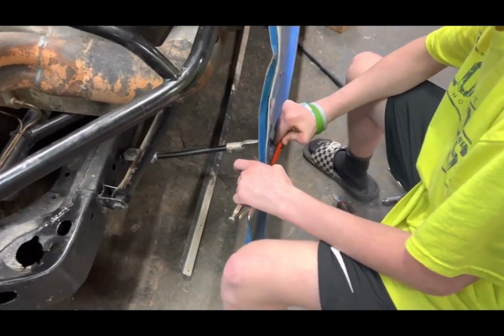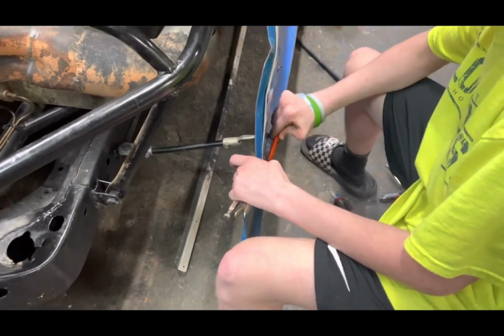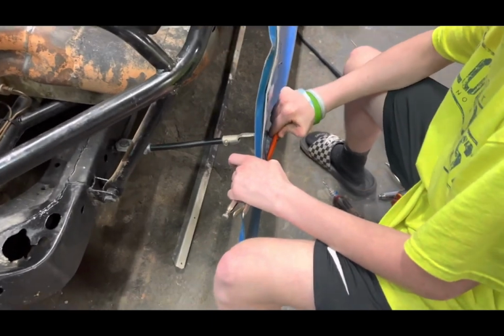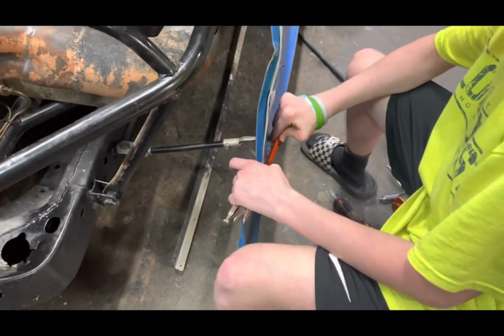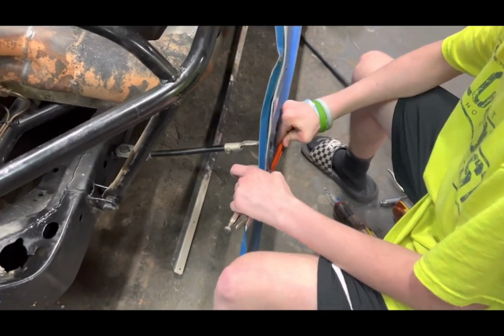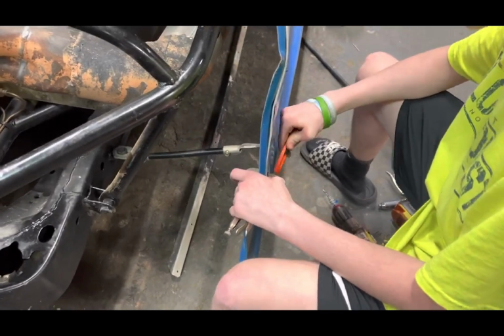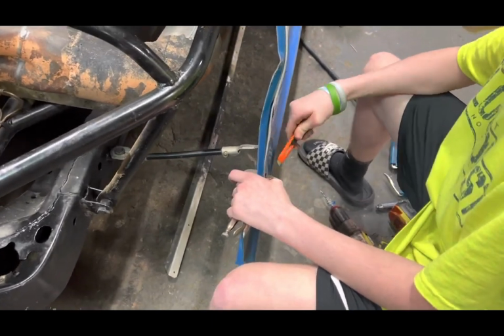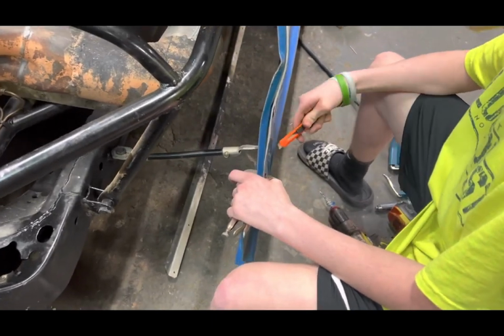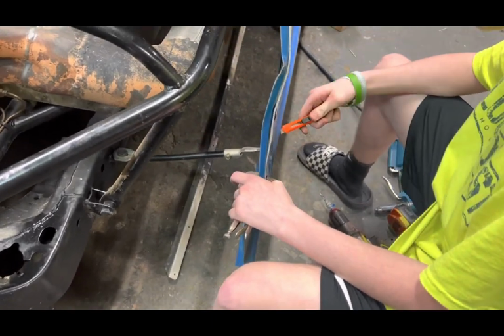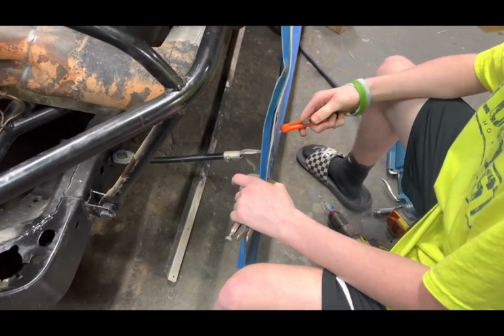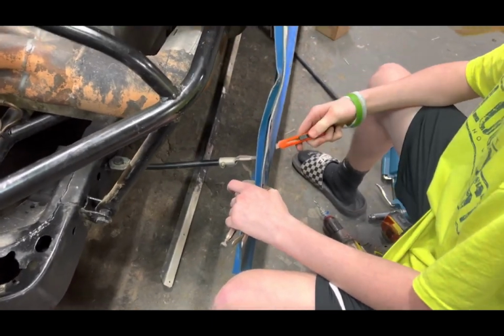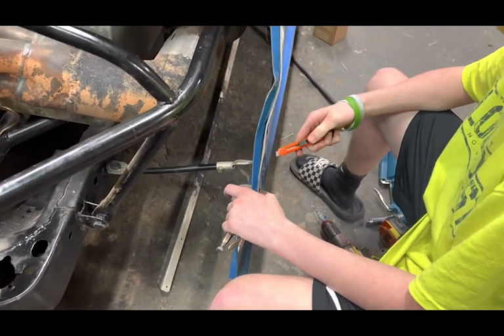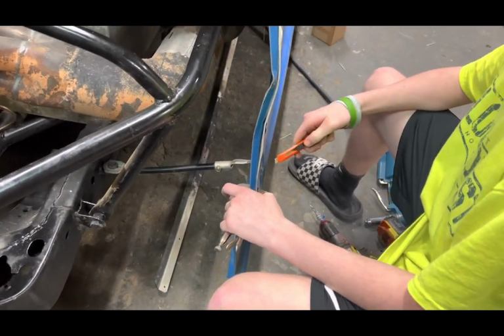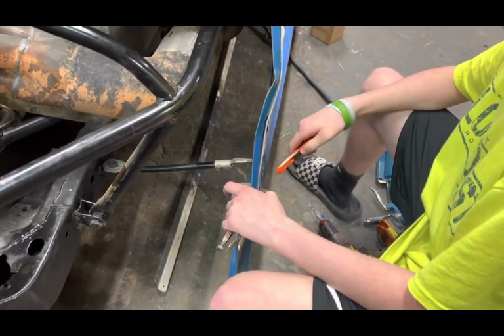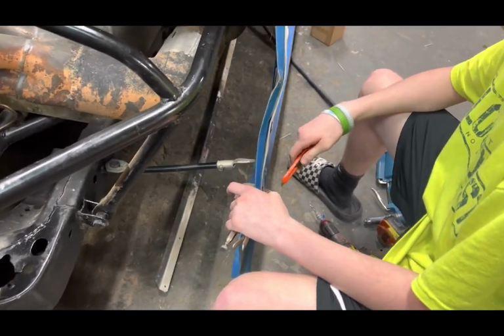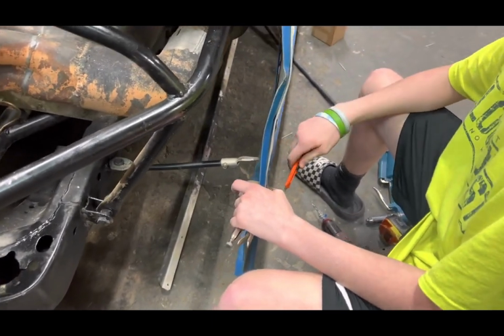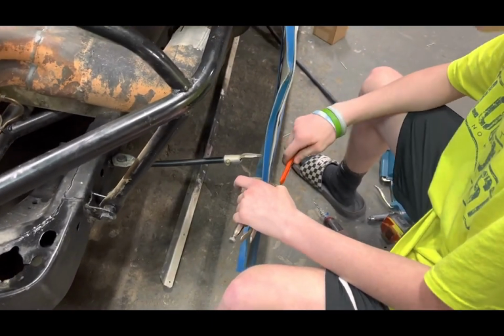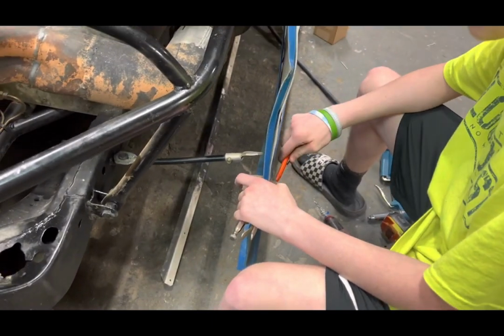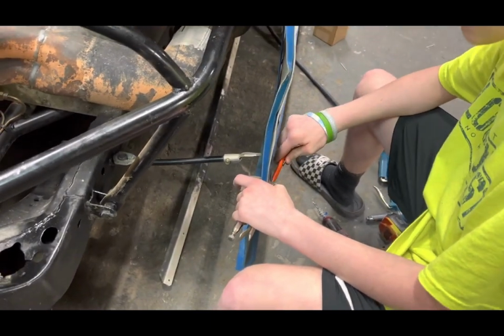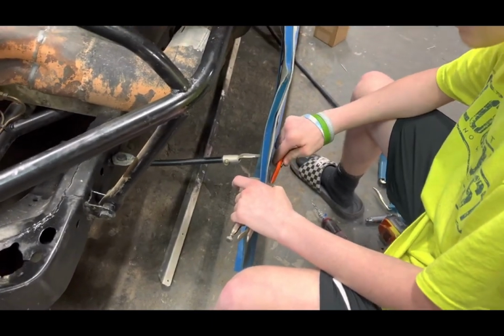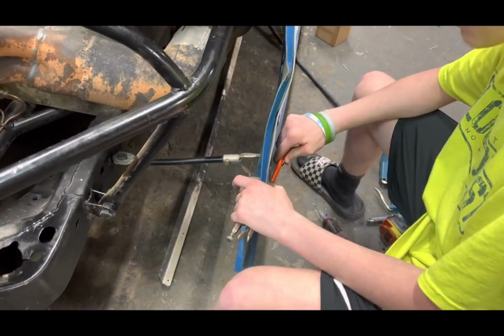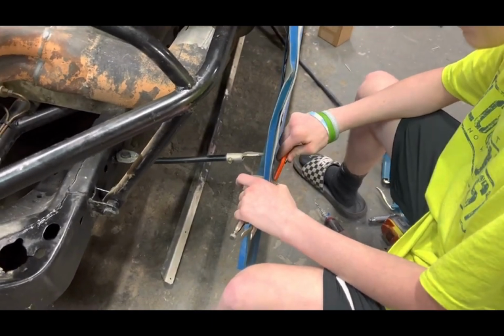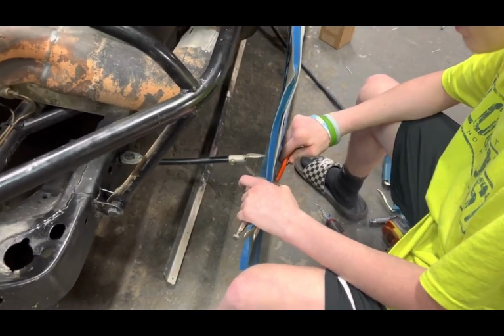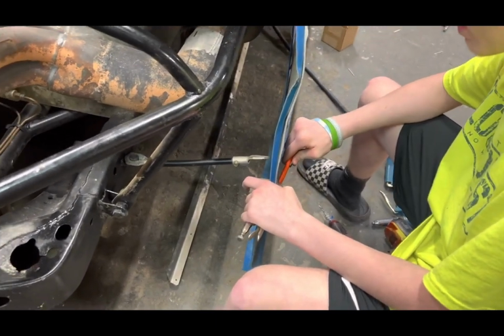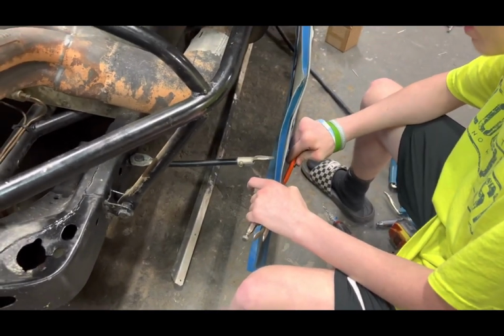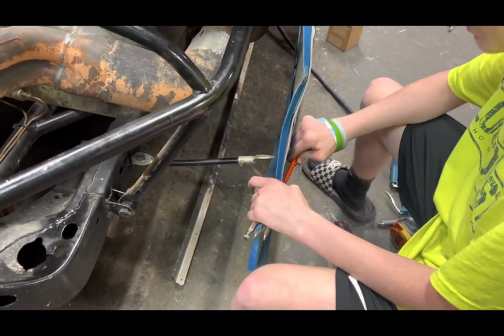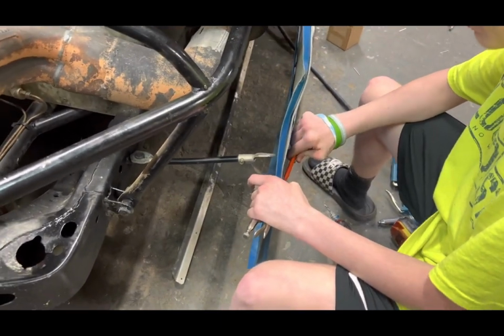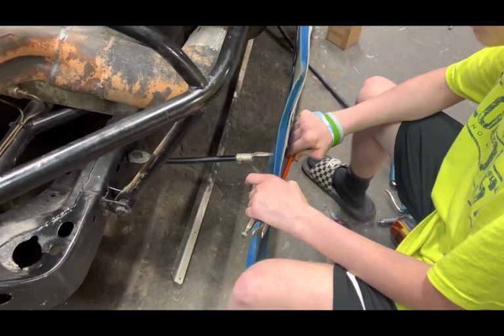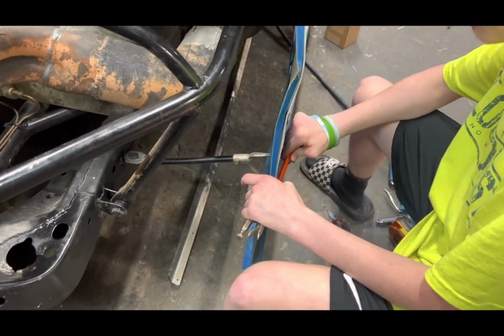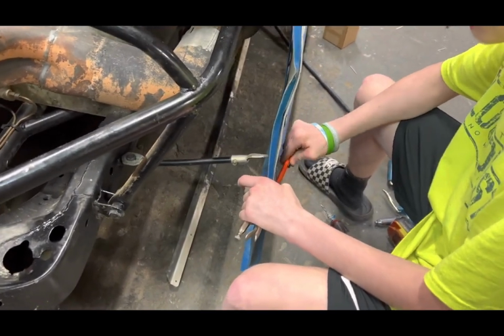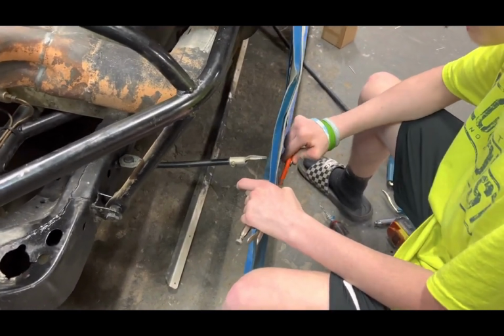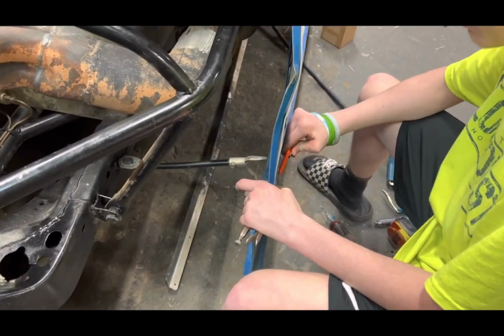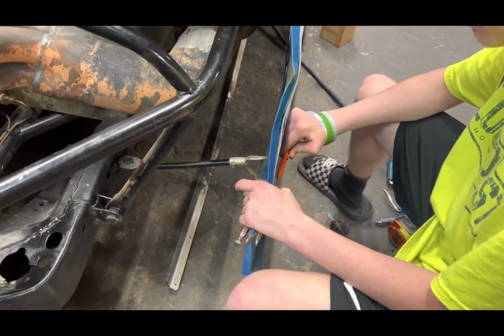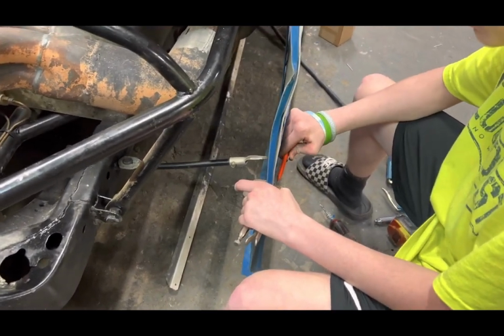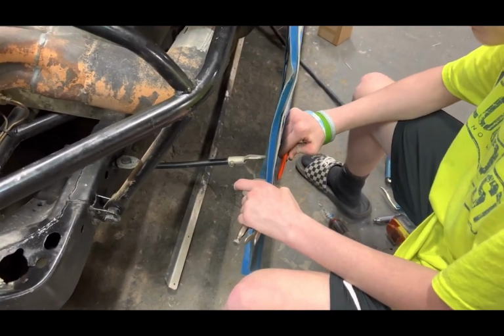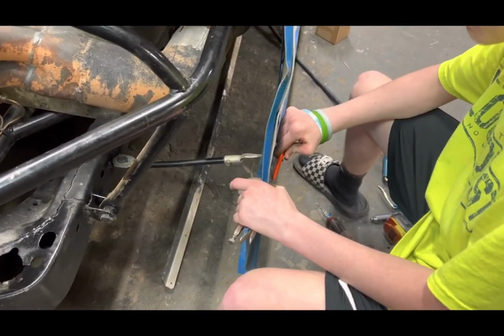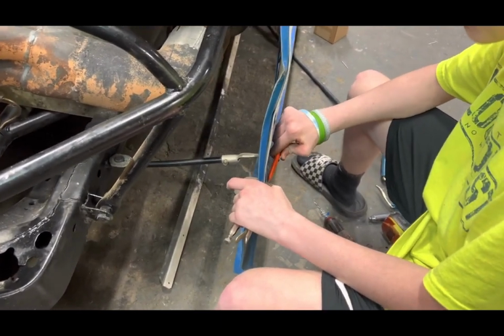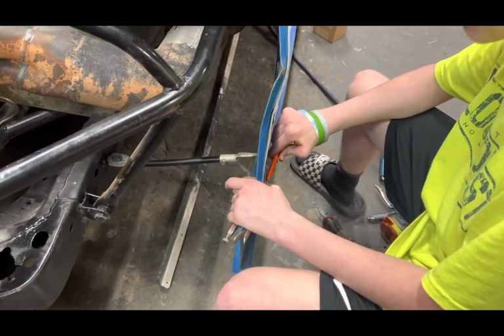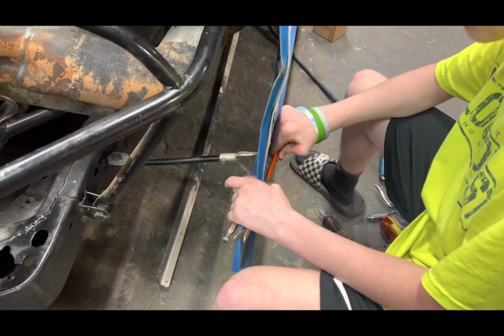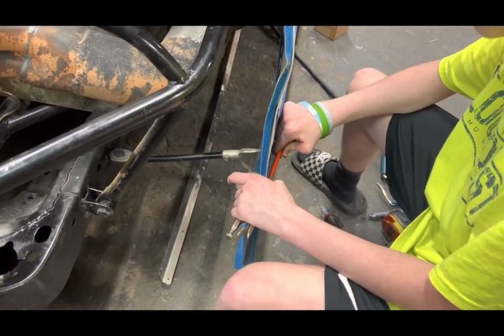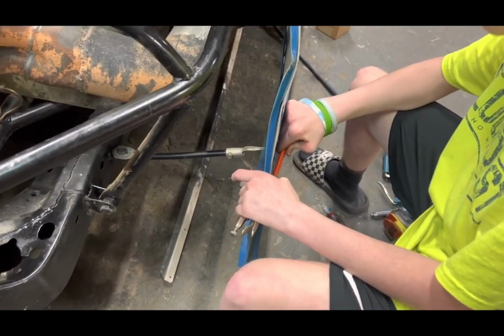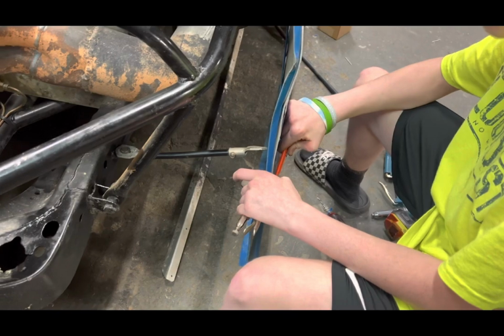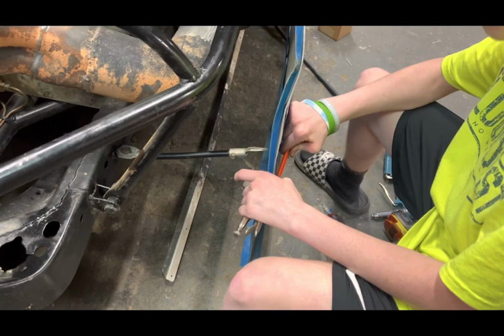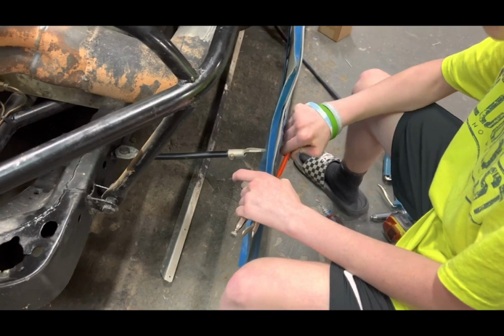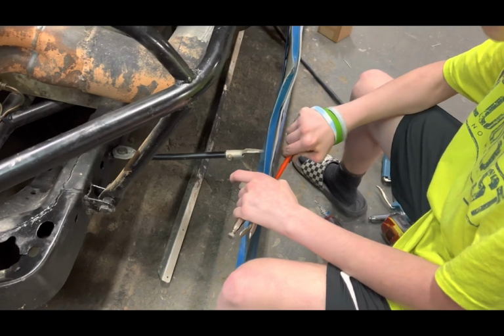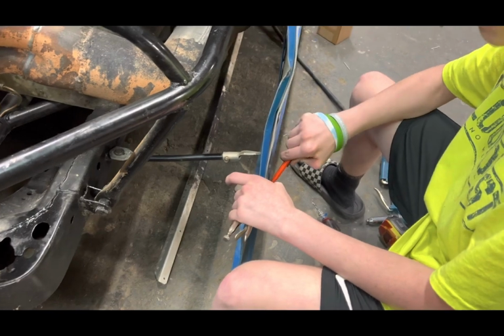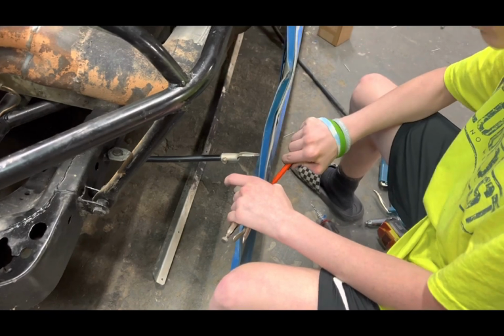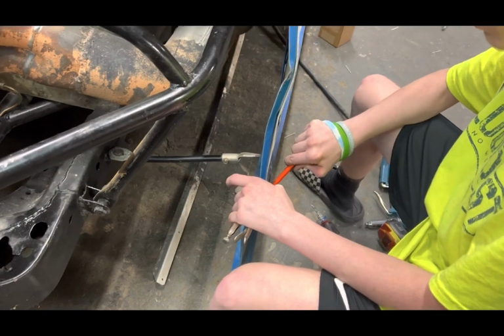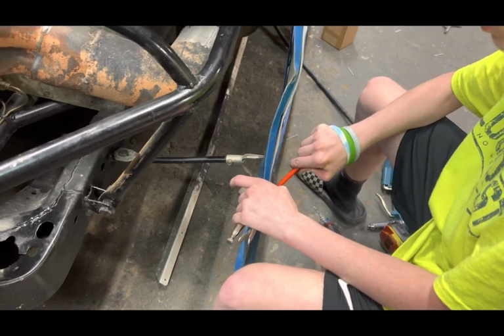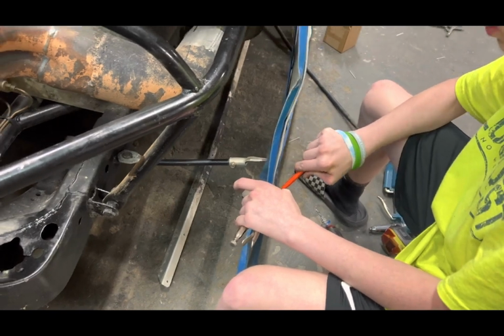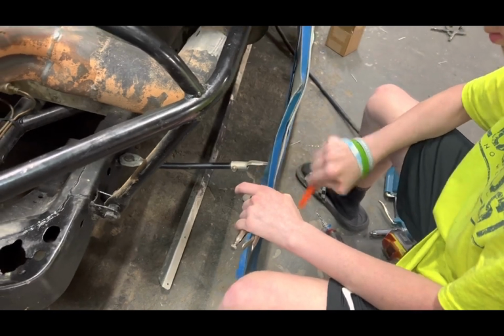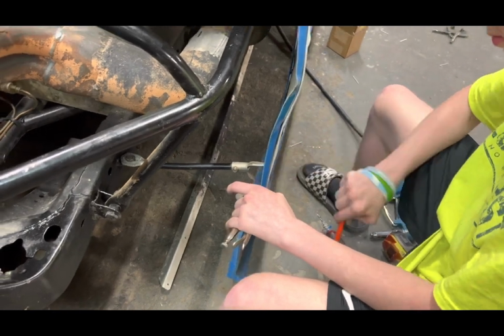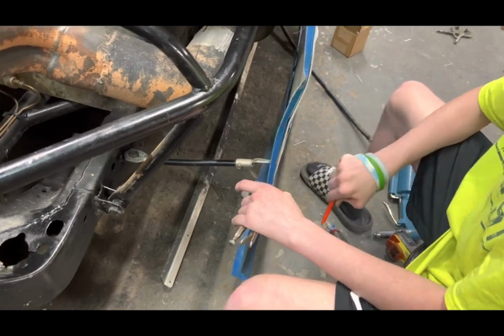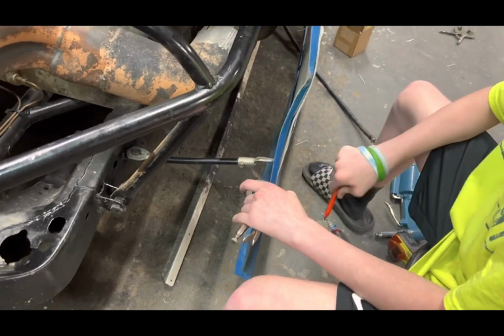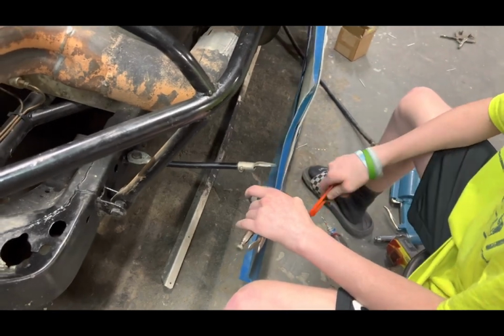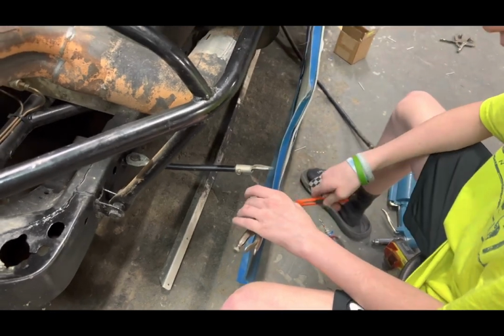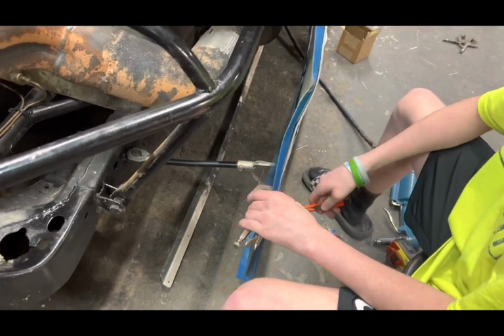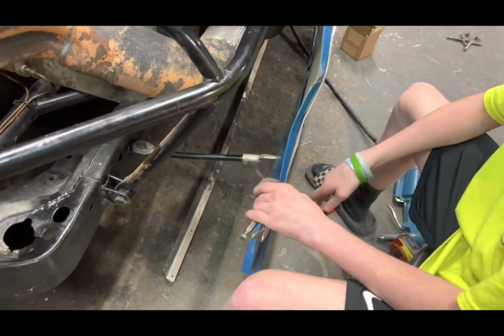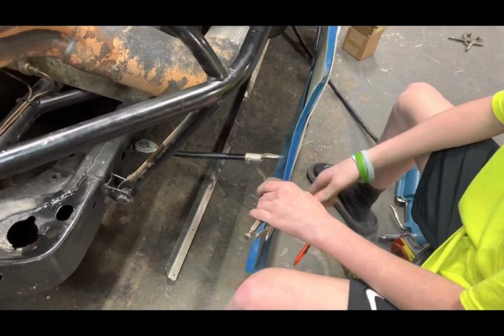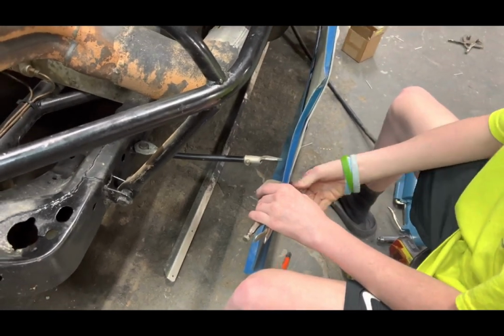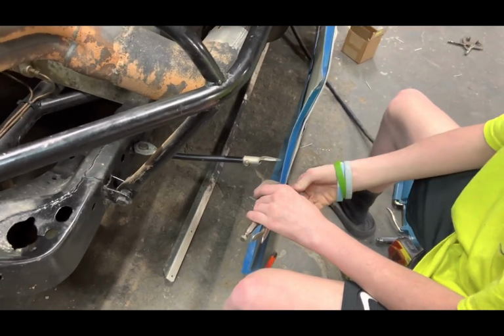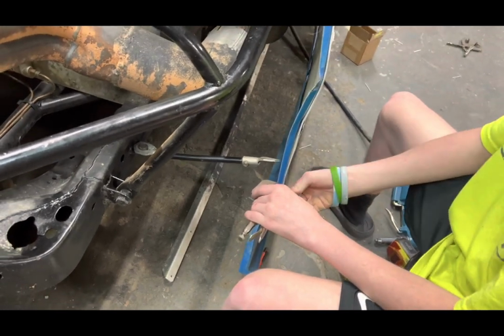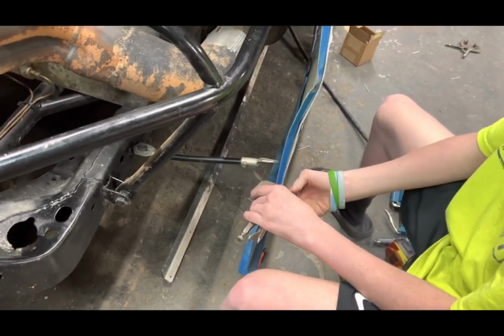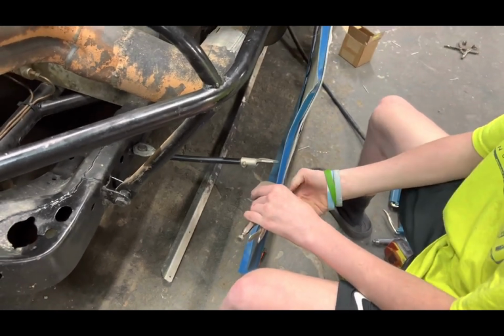This thing's dirty. I washed the piss out of this thing and it's still dirty.